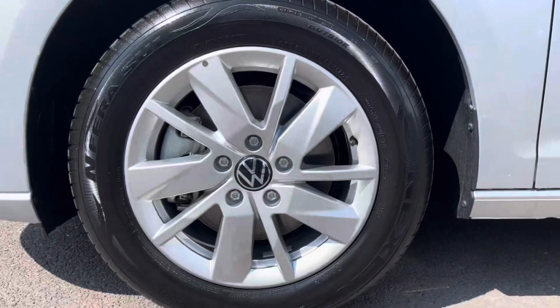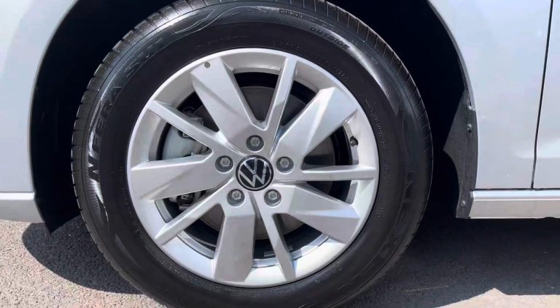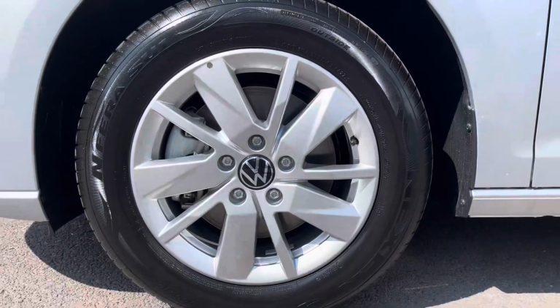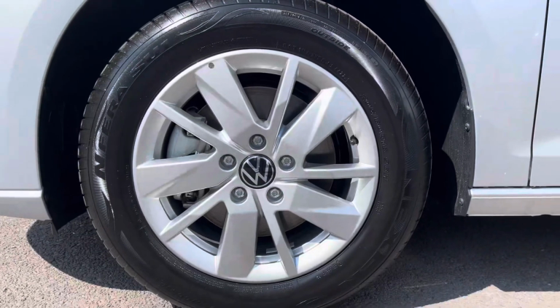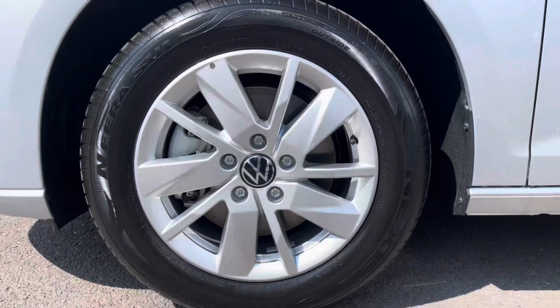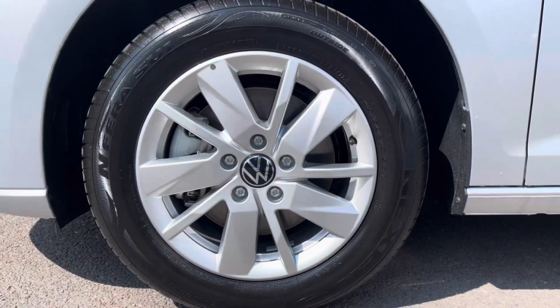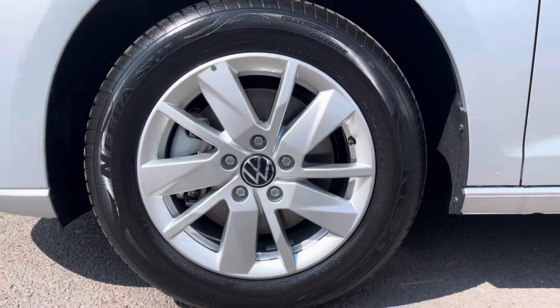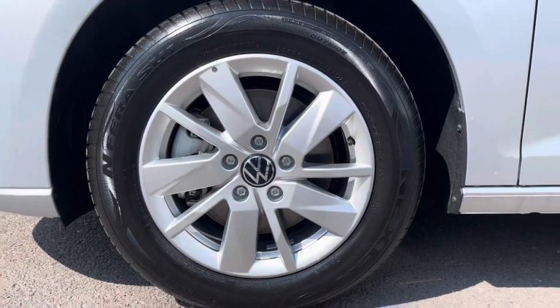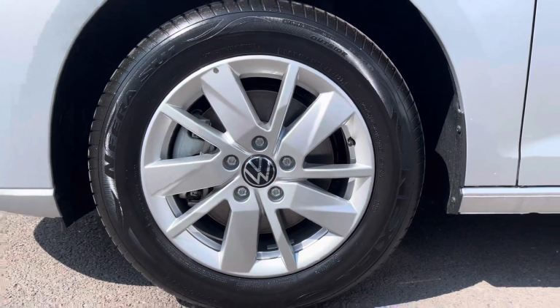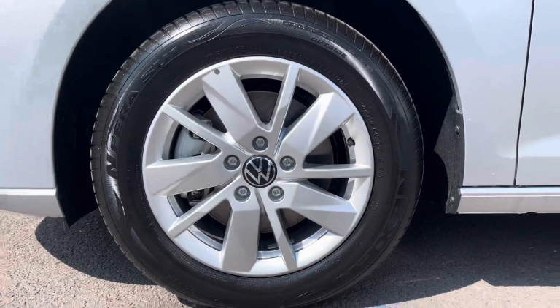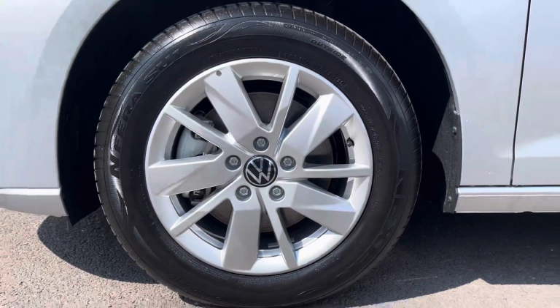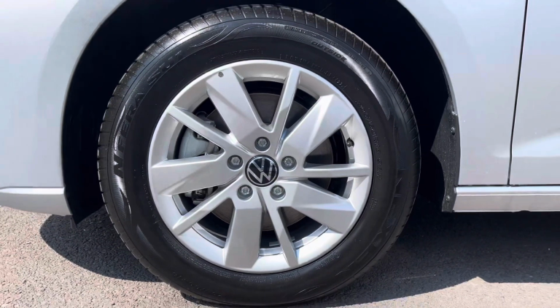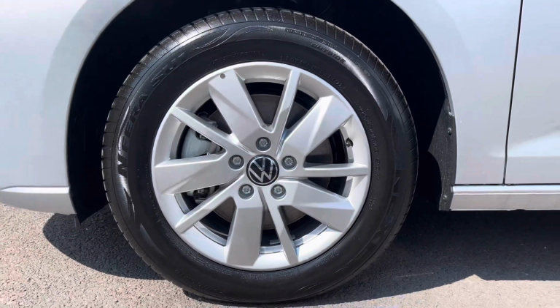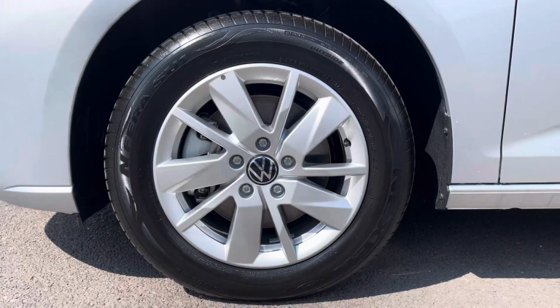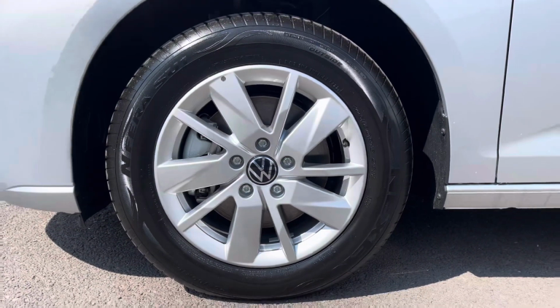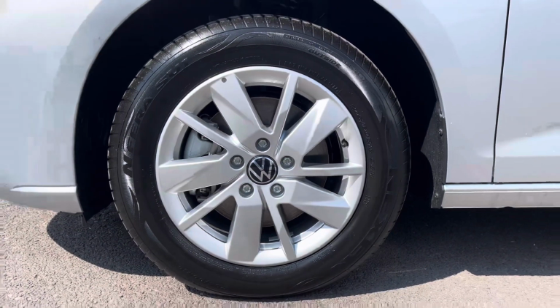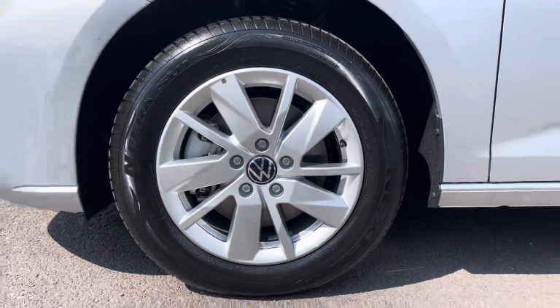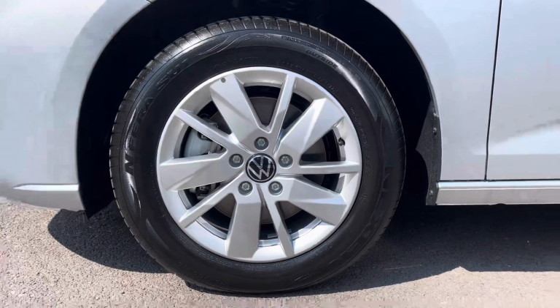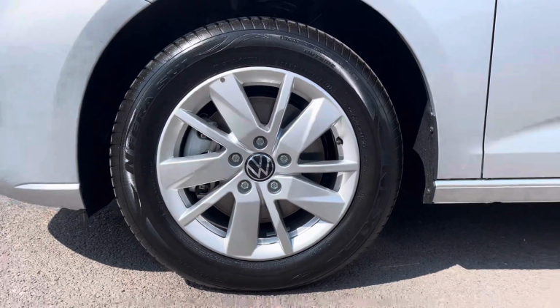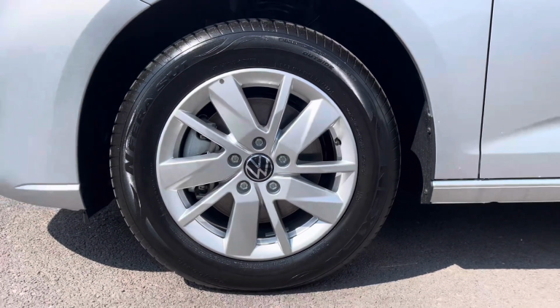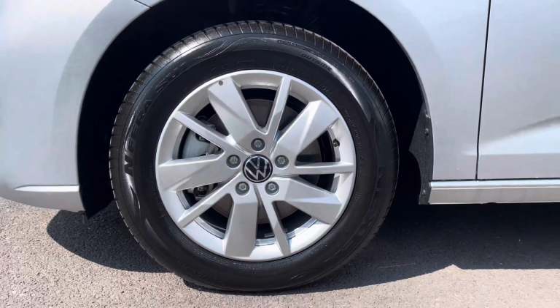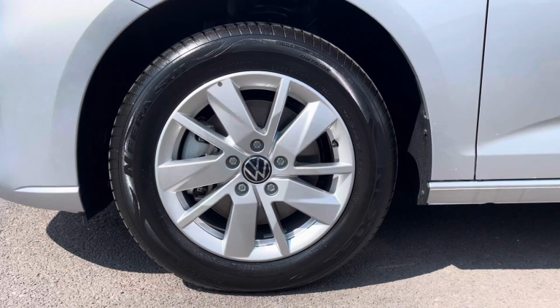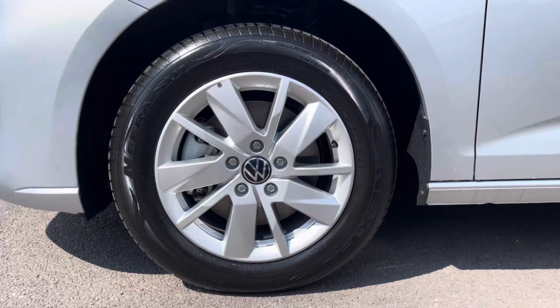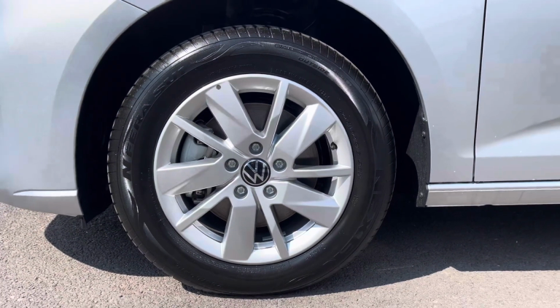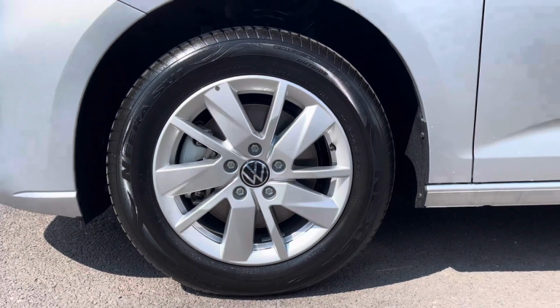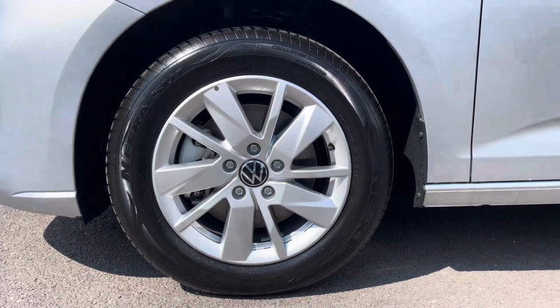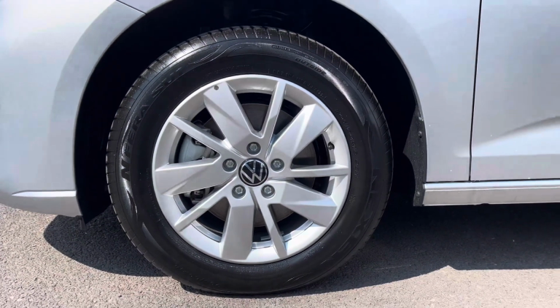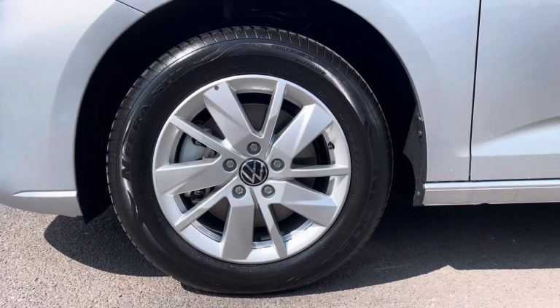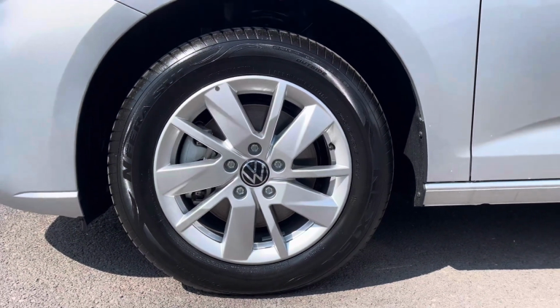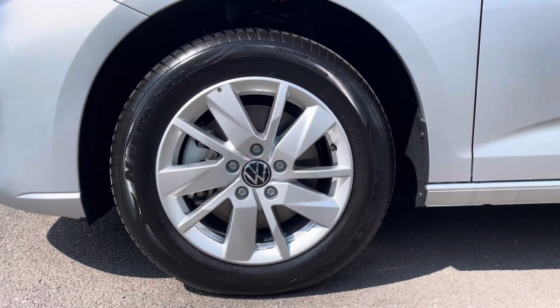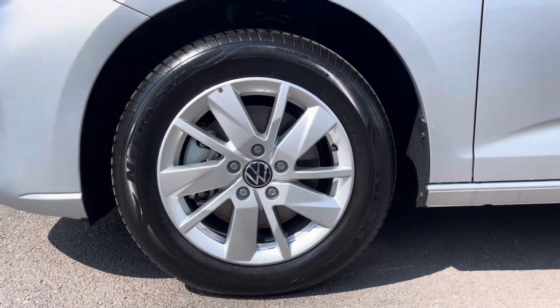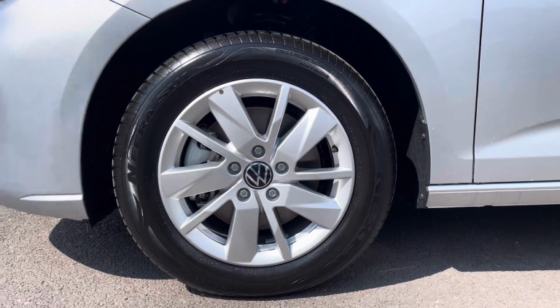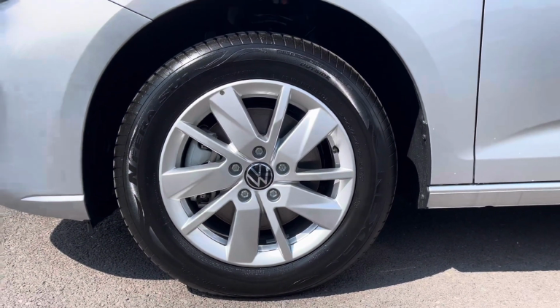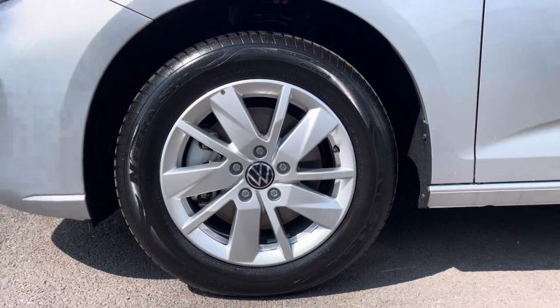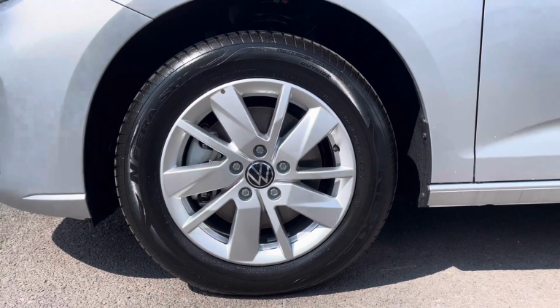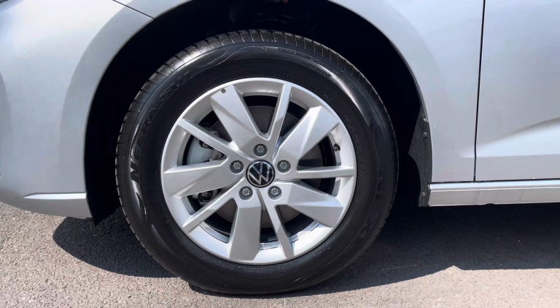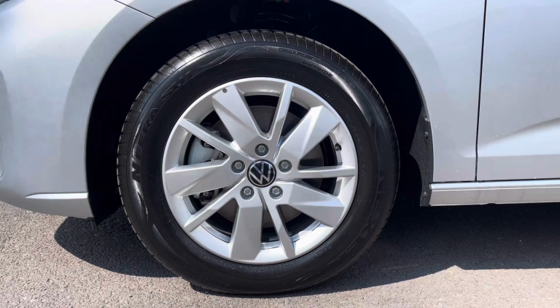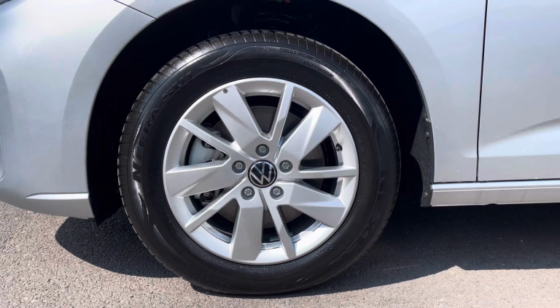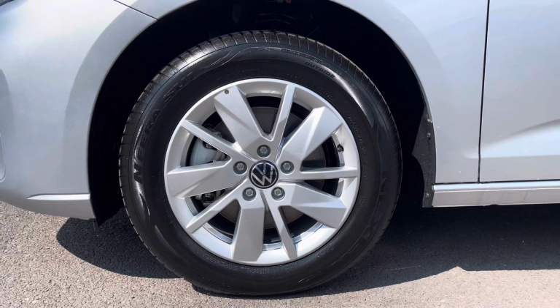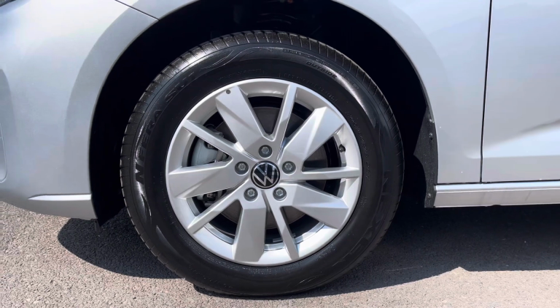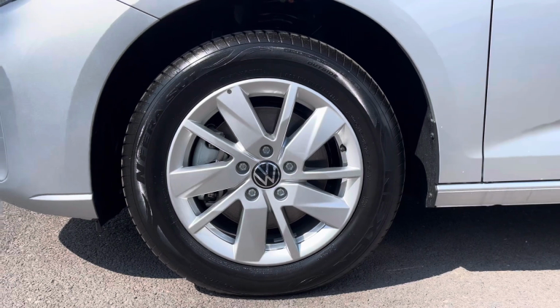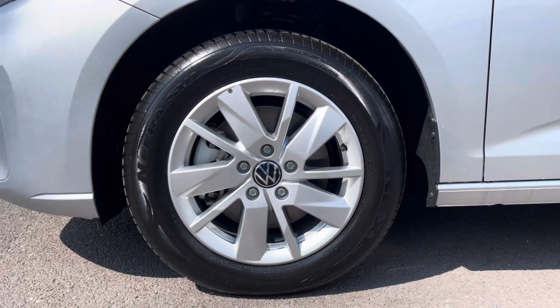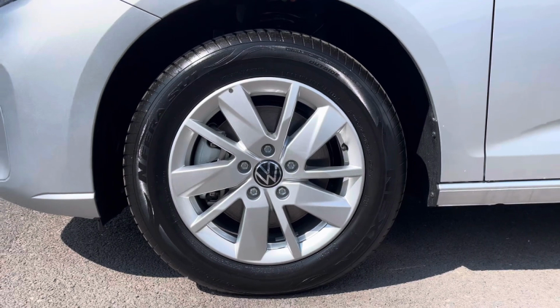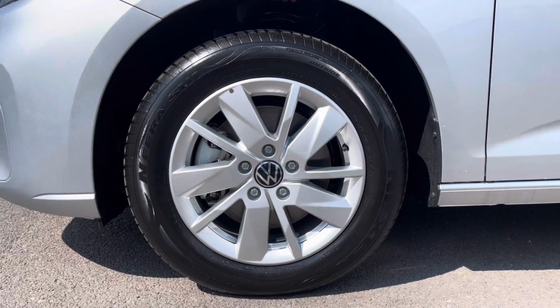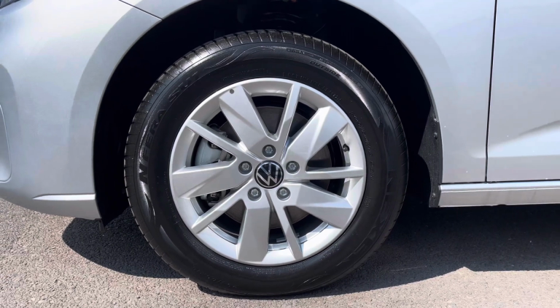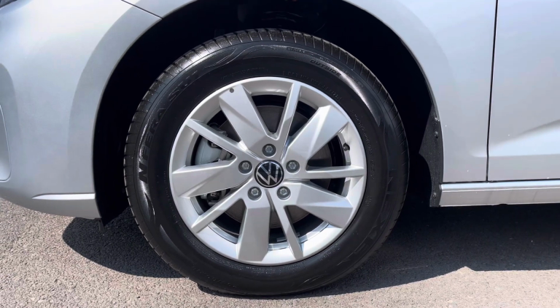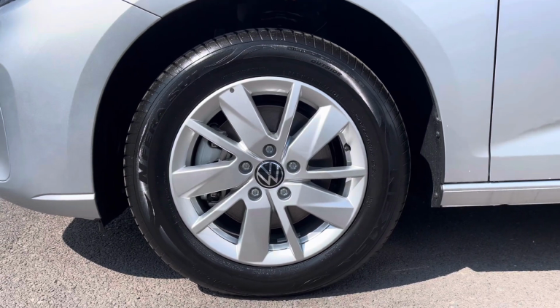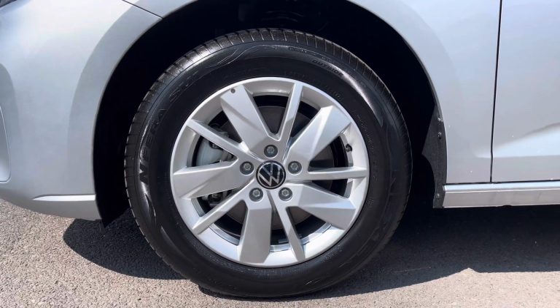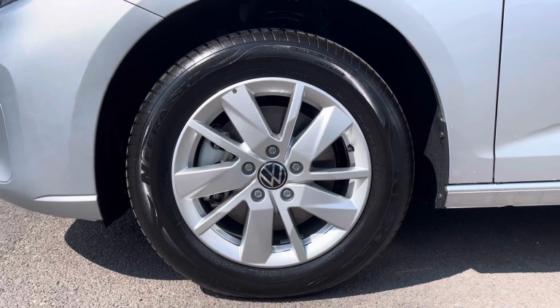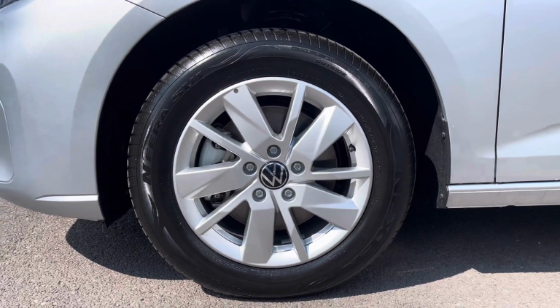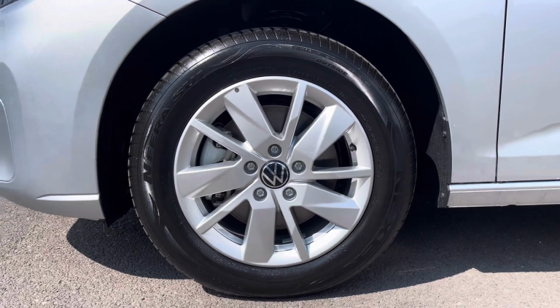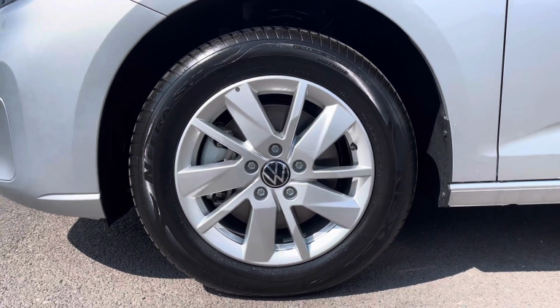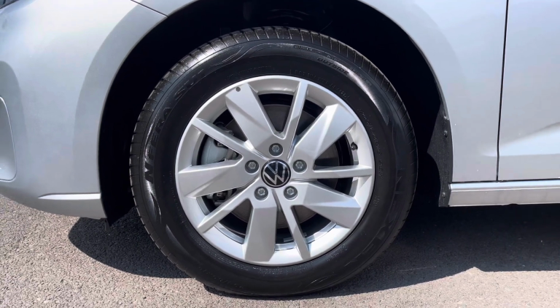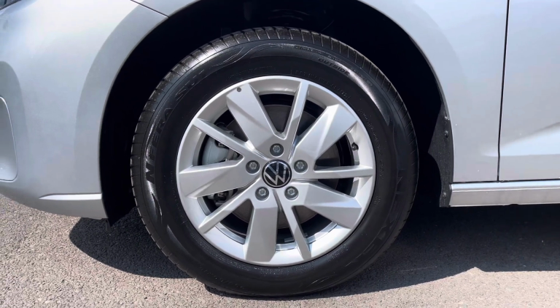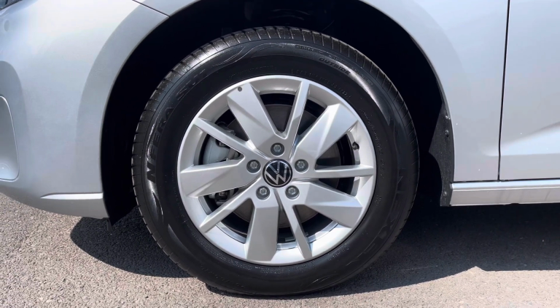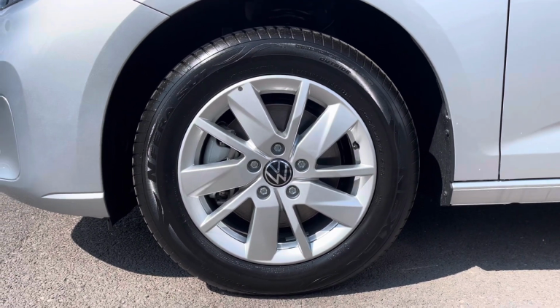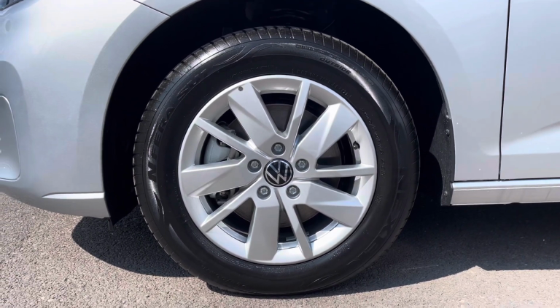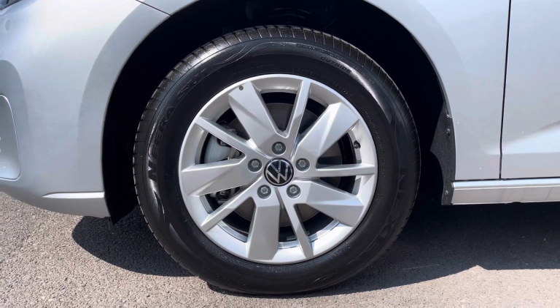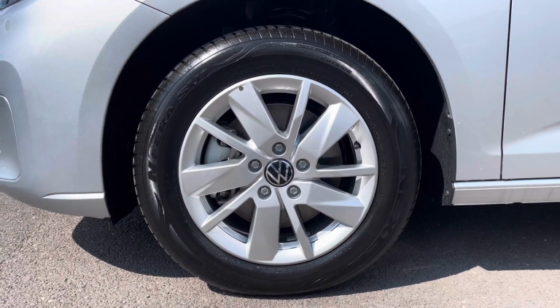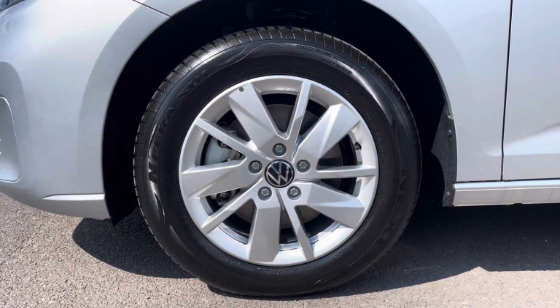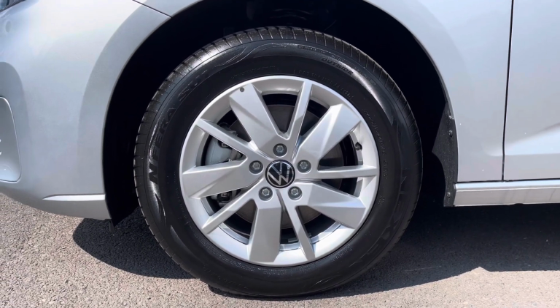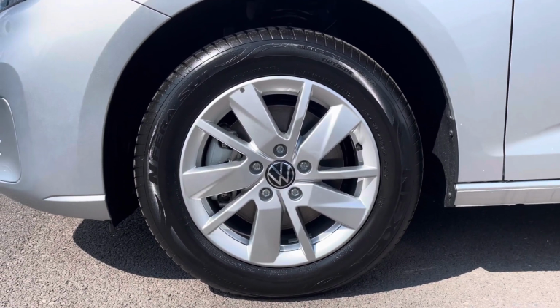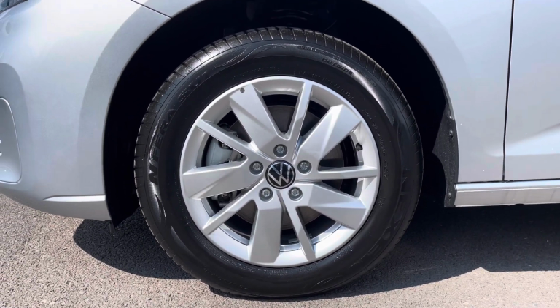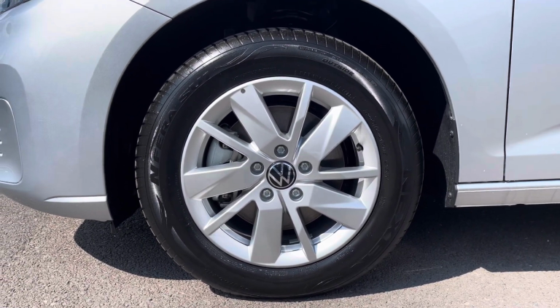Alloy wheels come as standard on this Caddy Maxi Life, finished in silver complementing the silver paint finish of this vehicle really nicely.